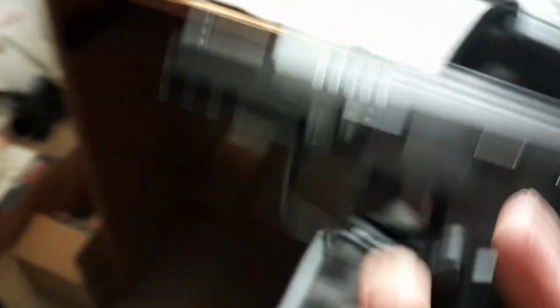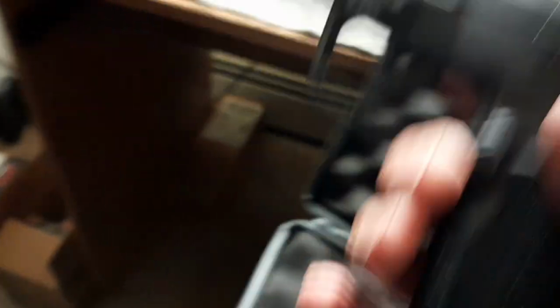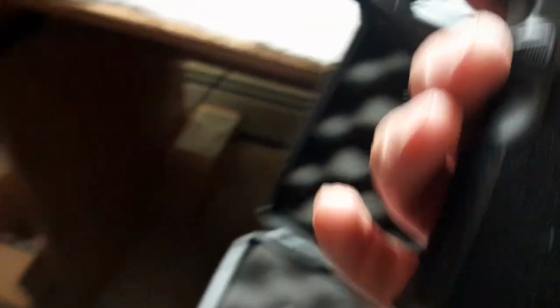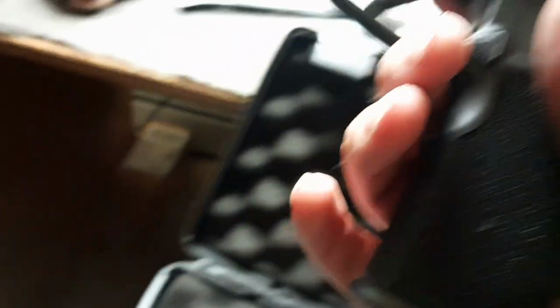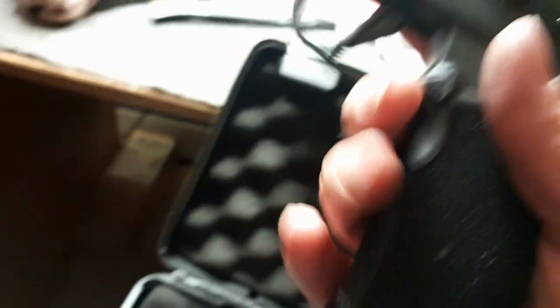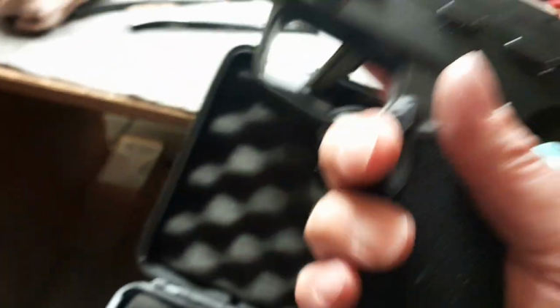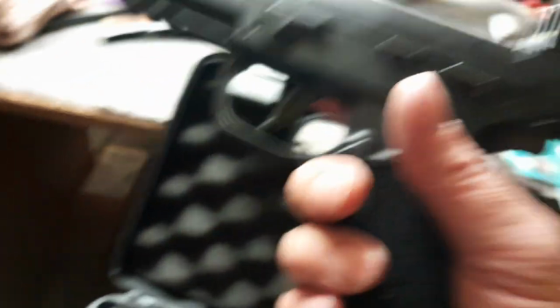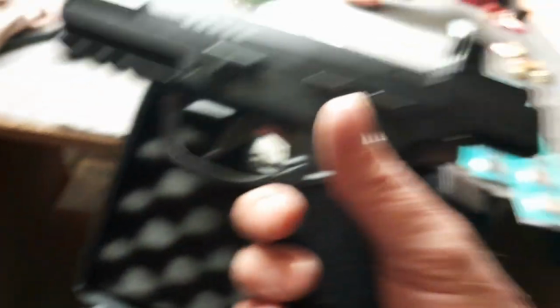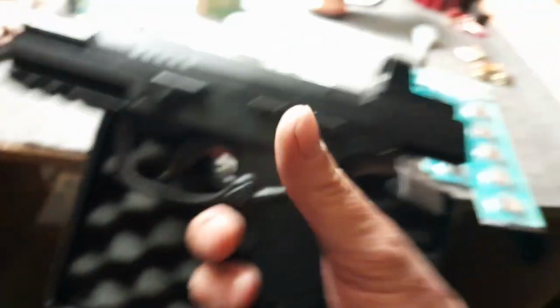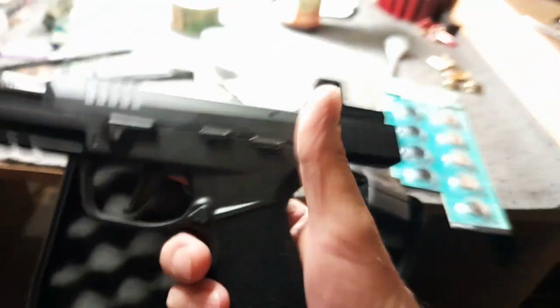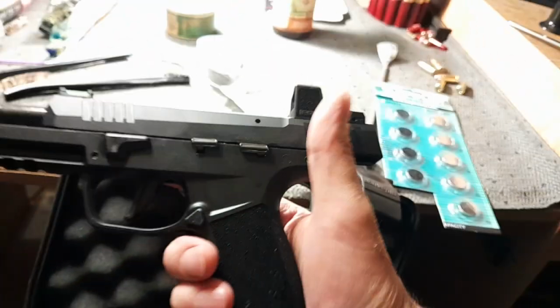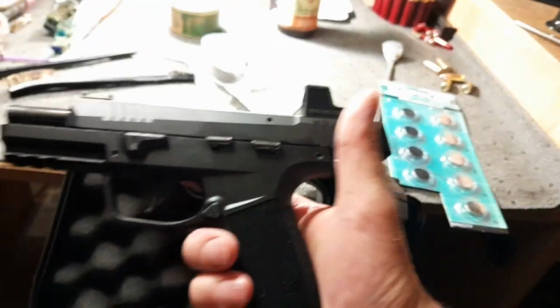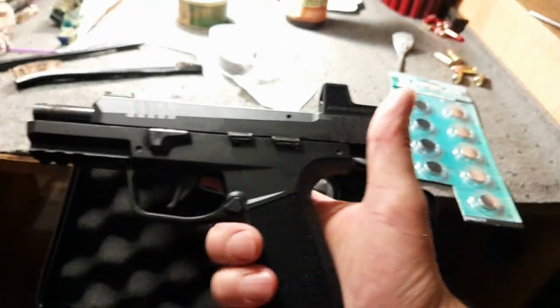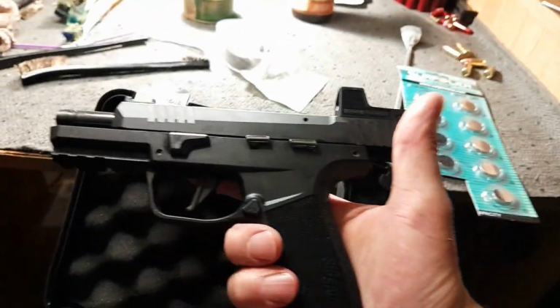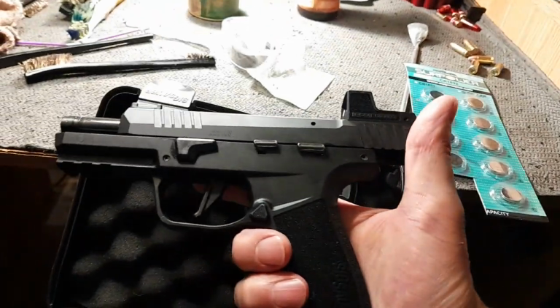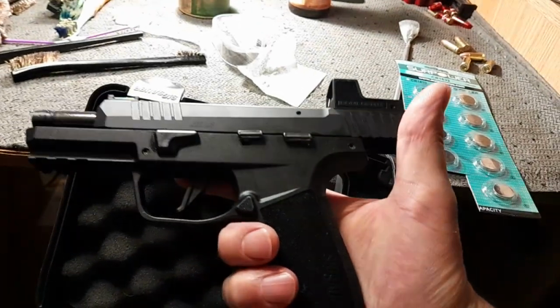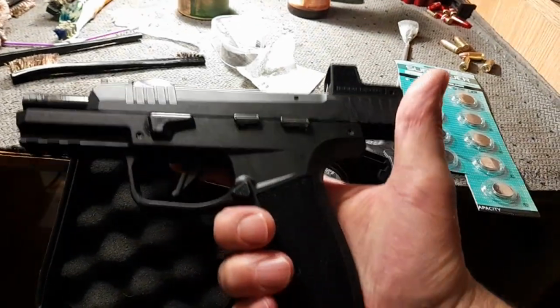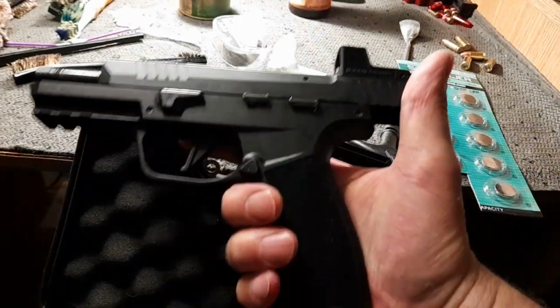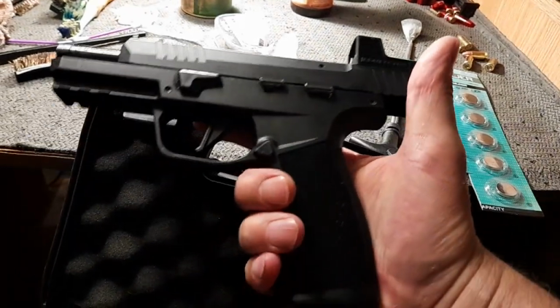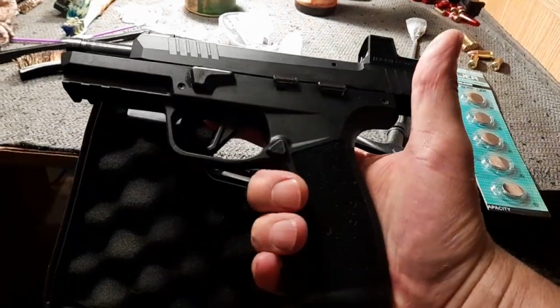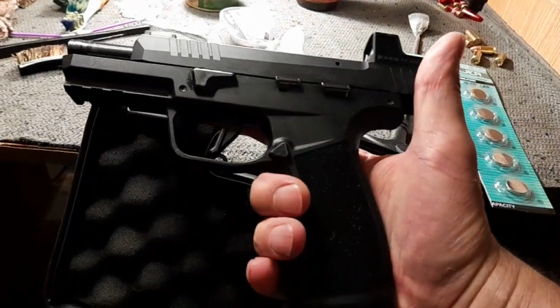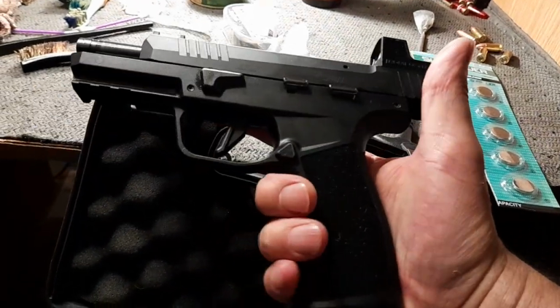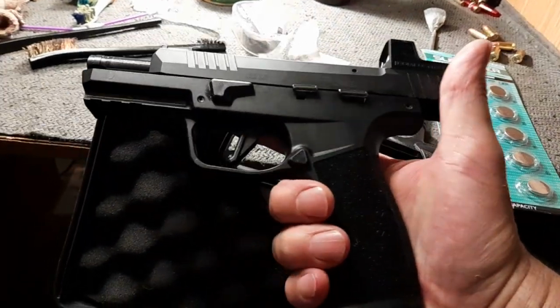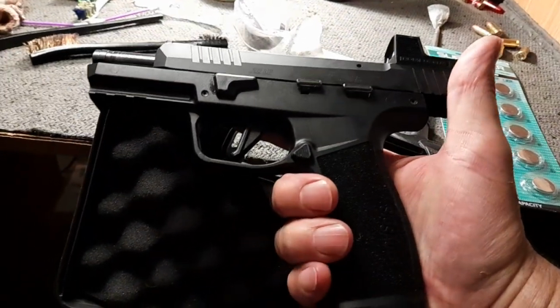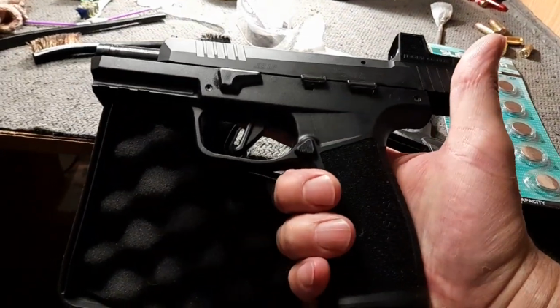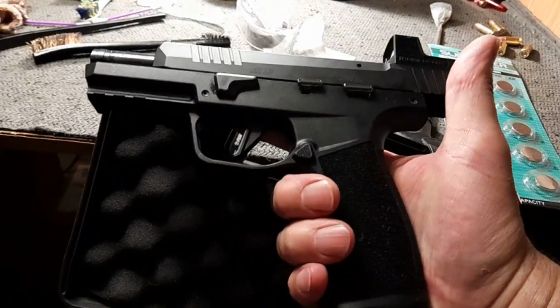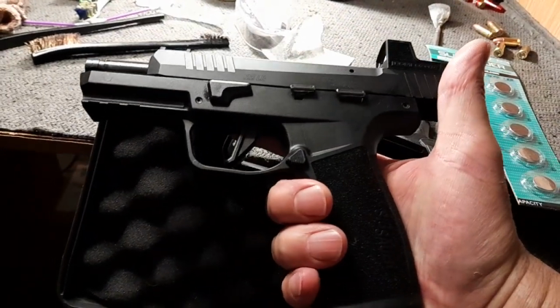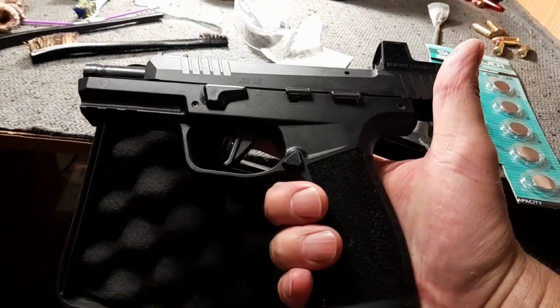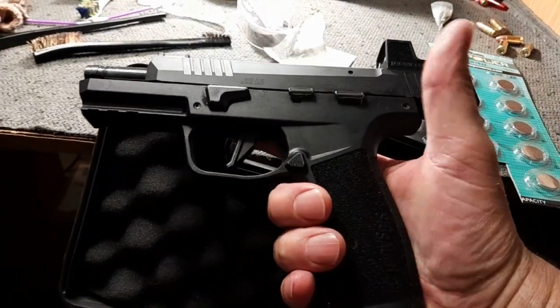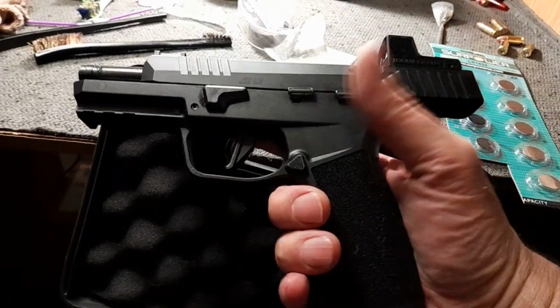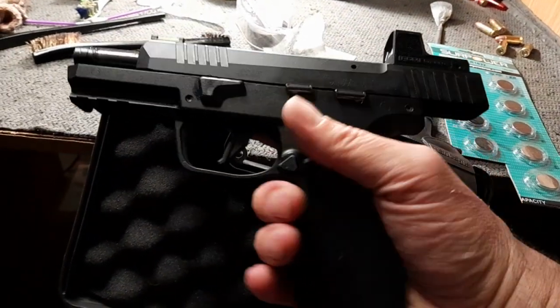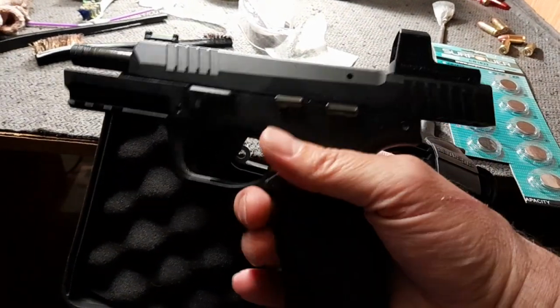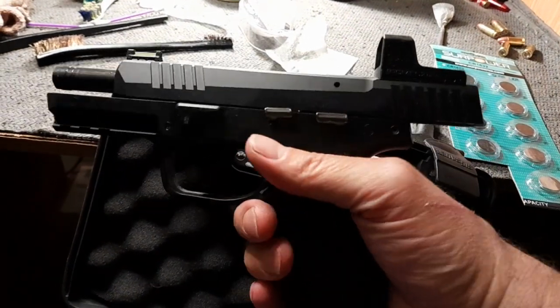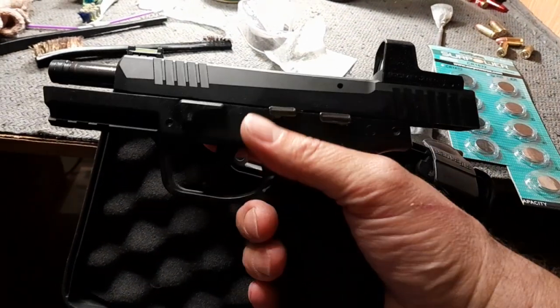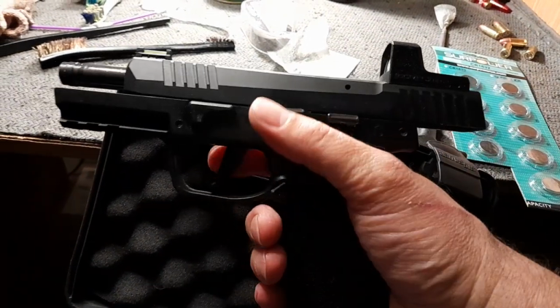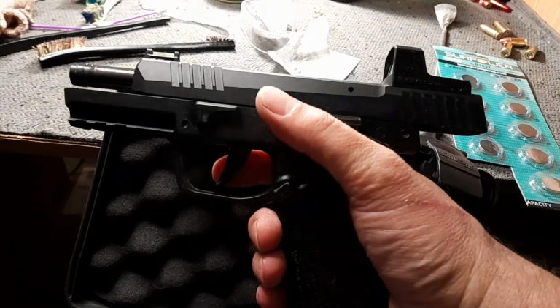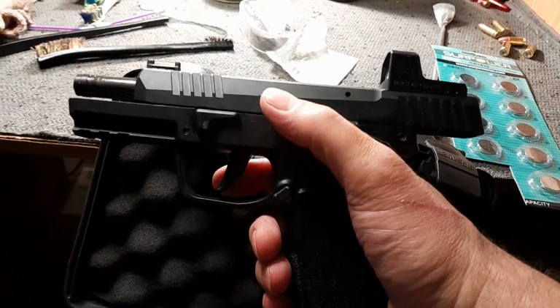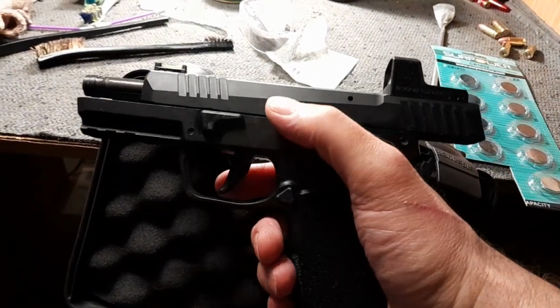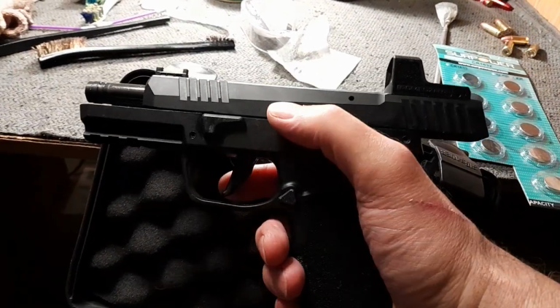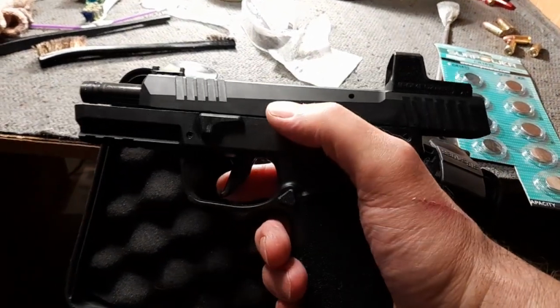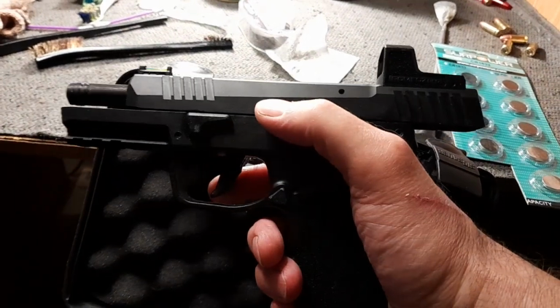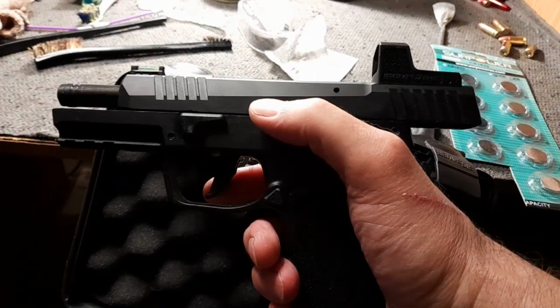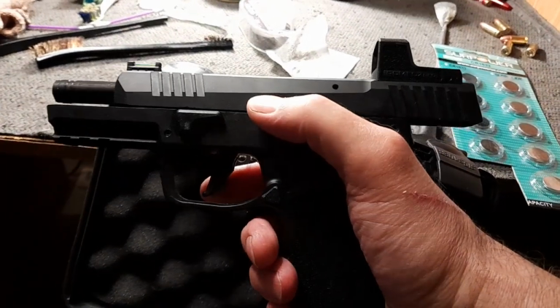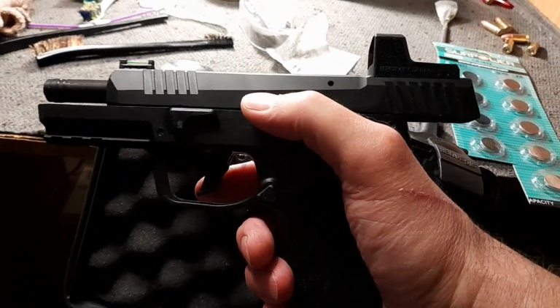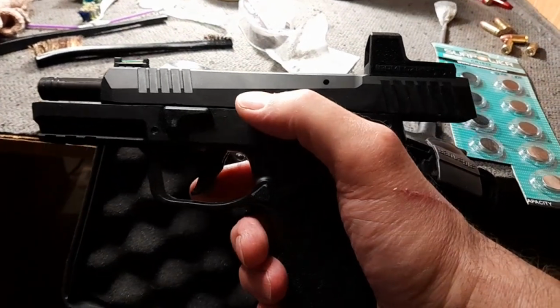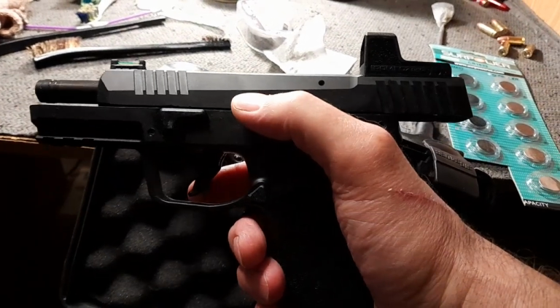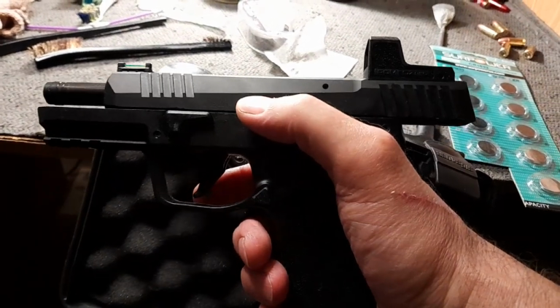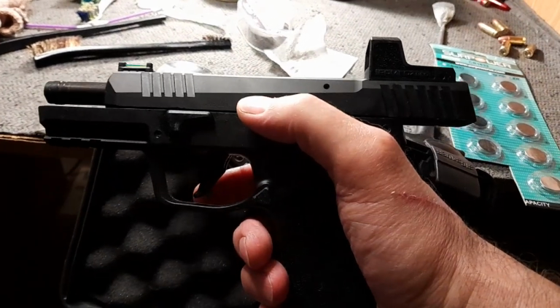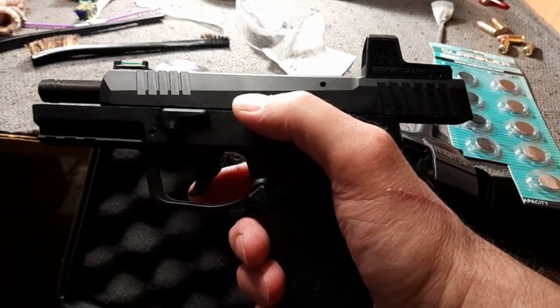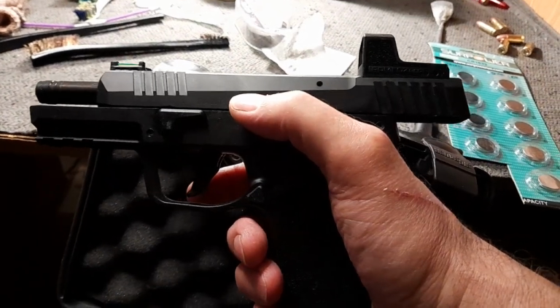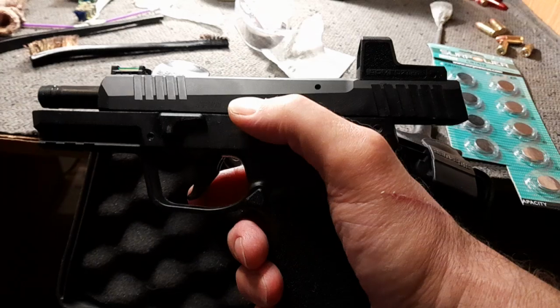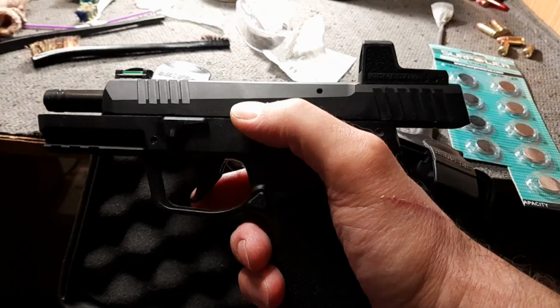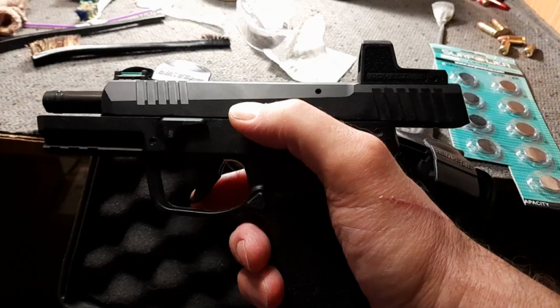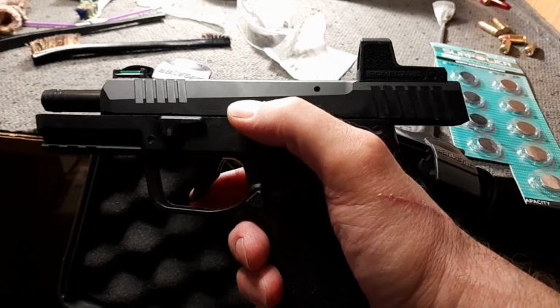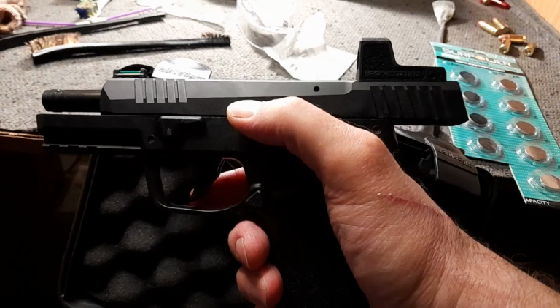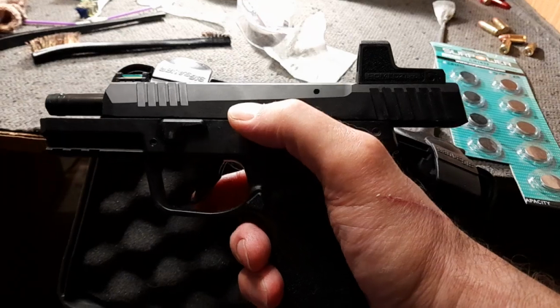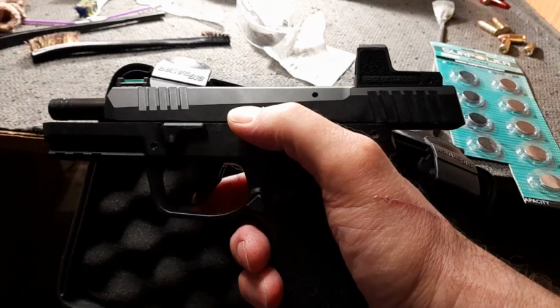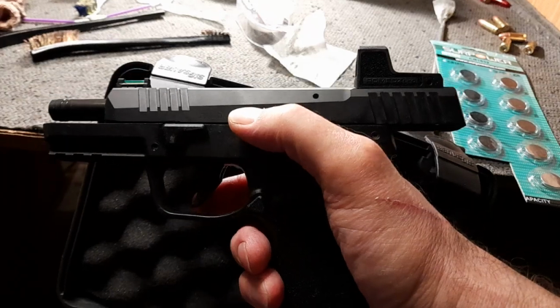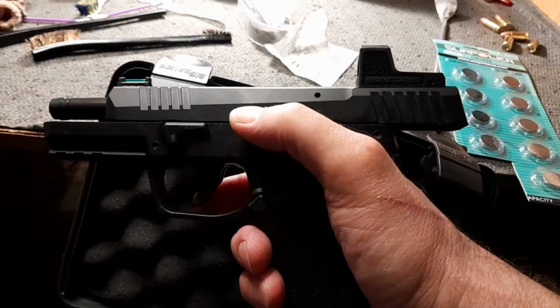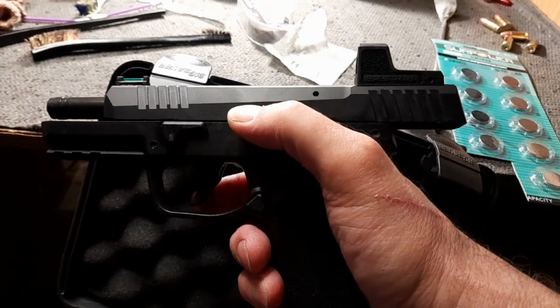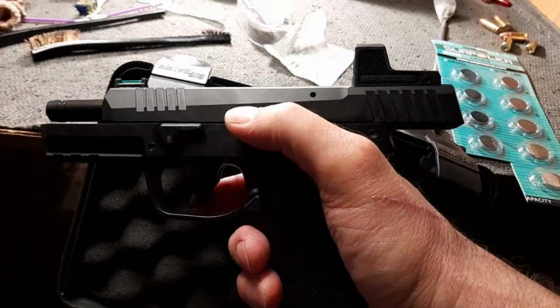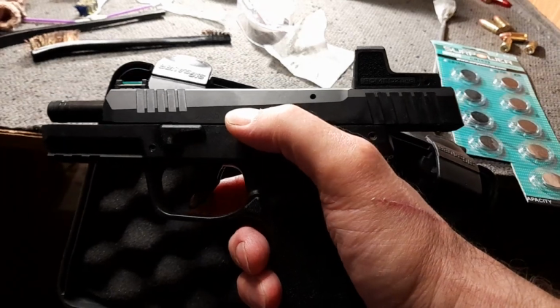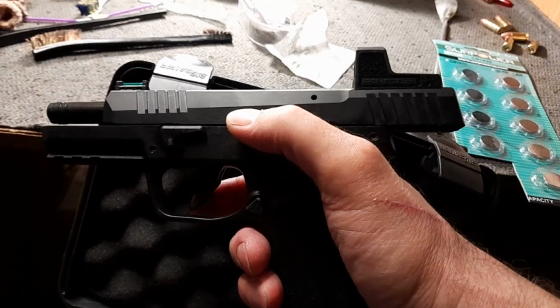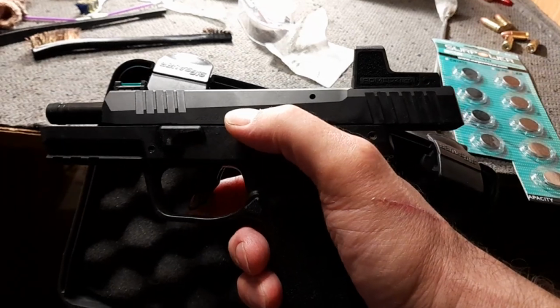So yeah, if you're looking for something like this, it's a really, really good gun.